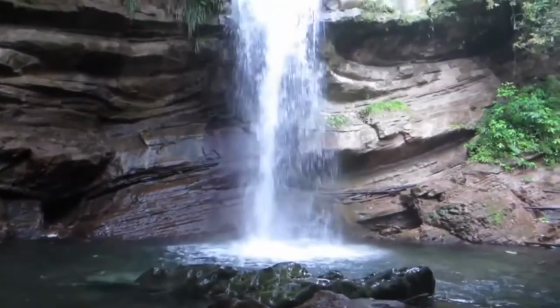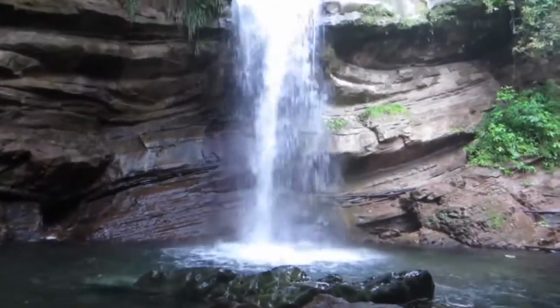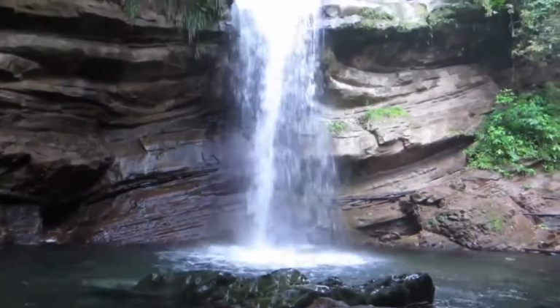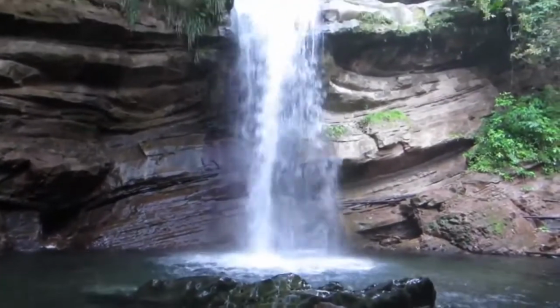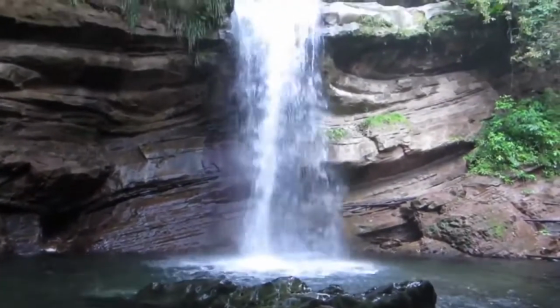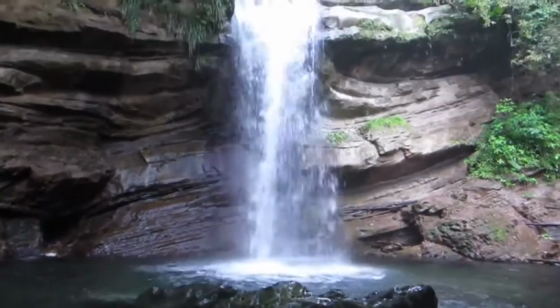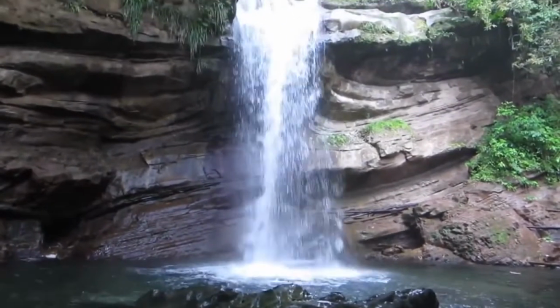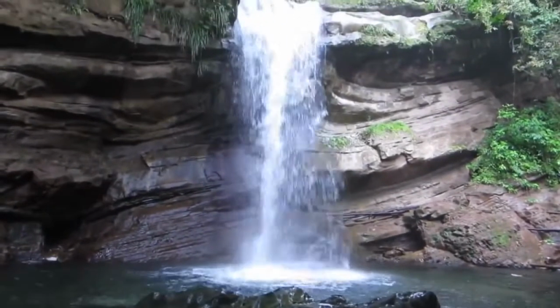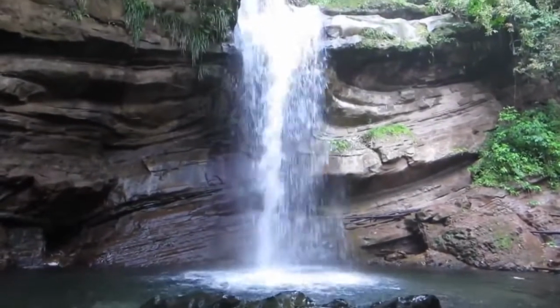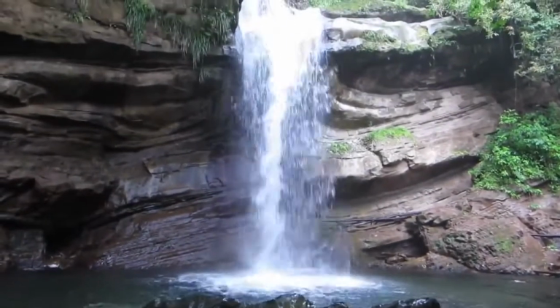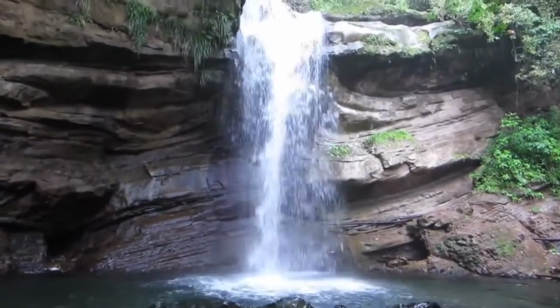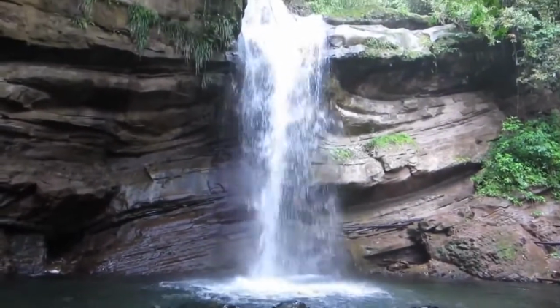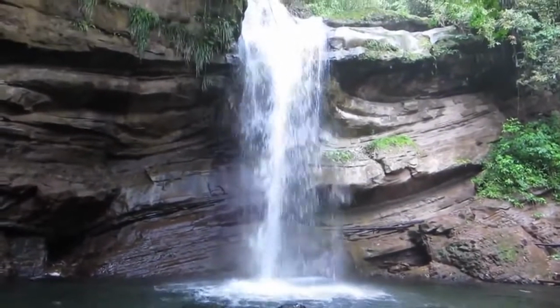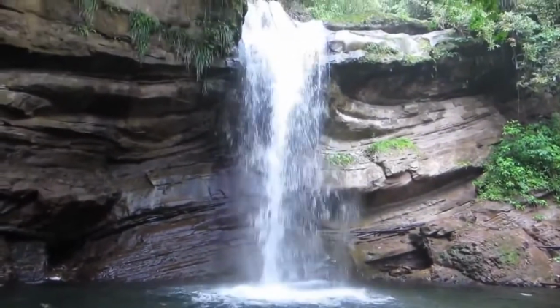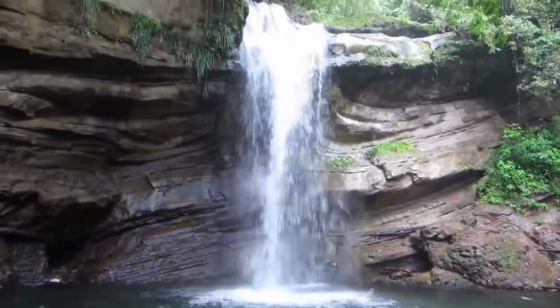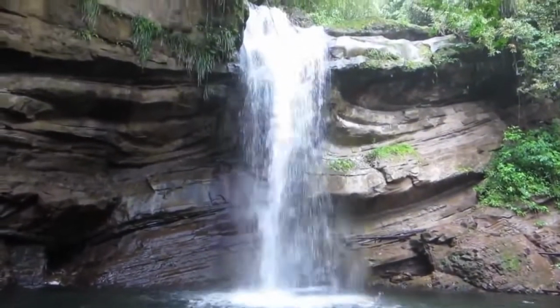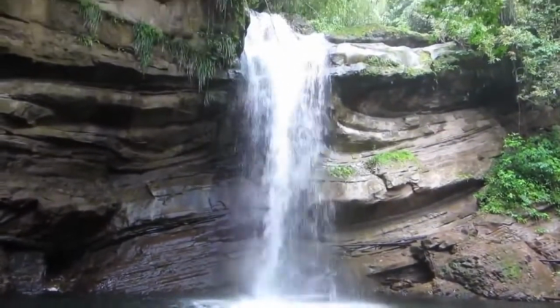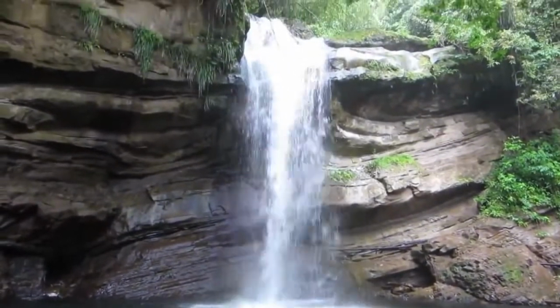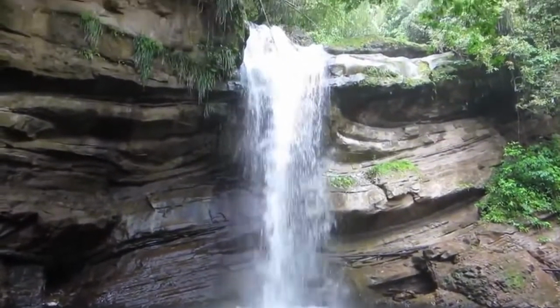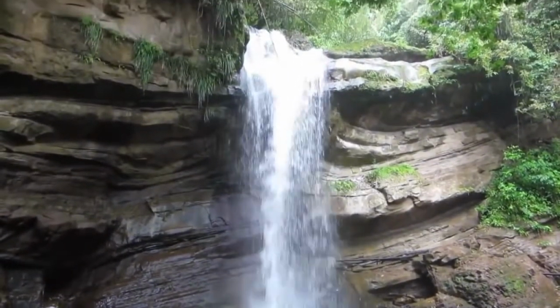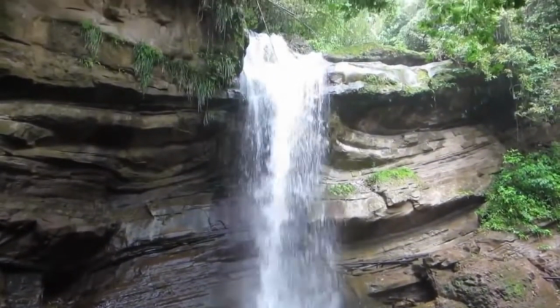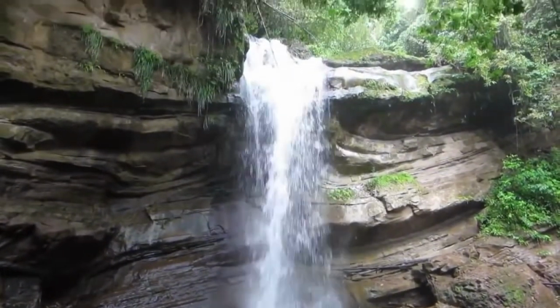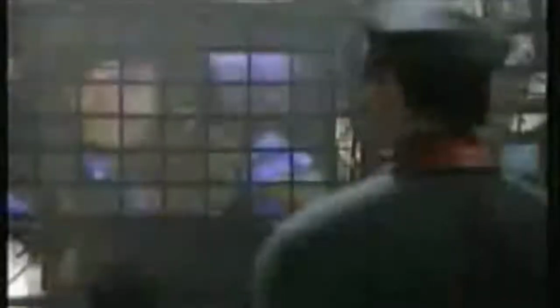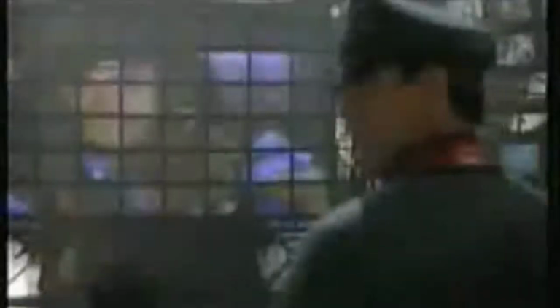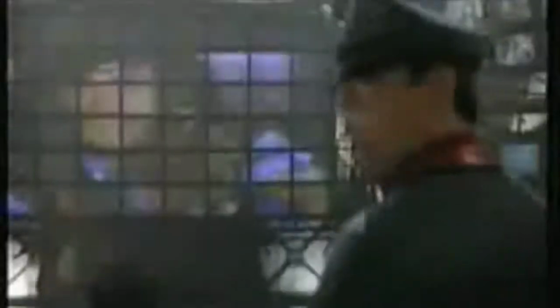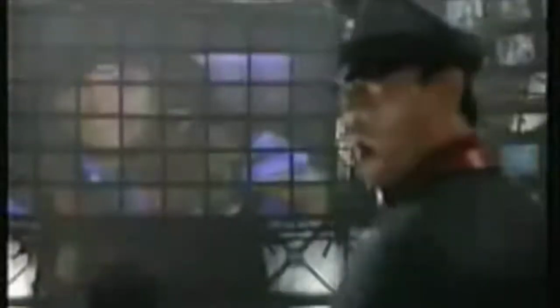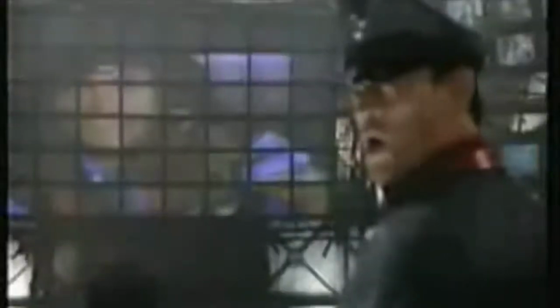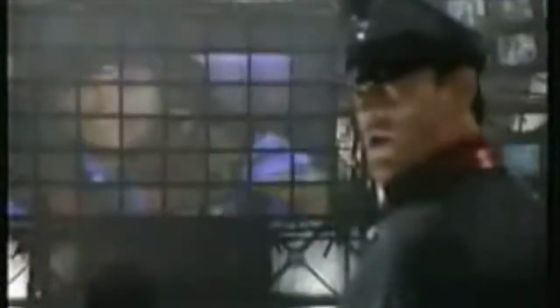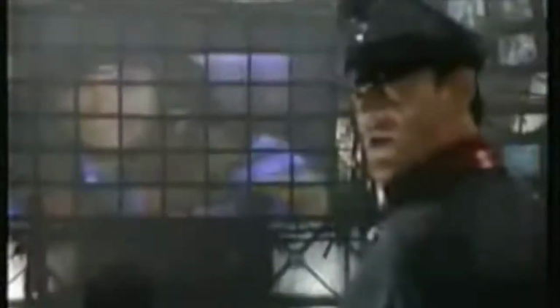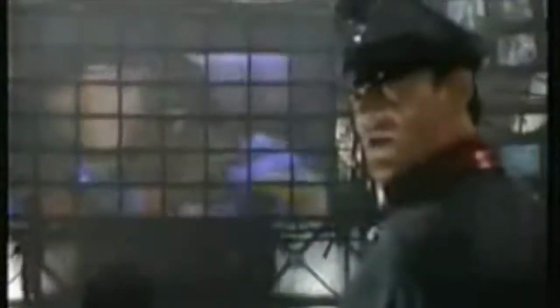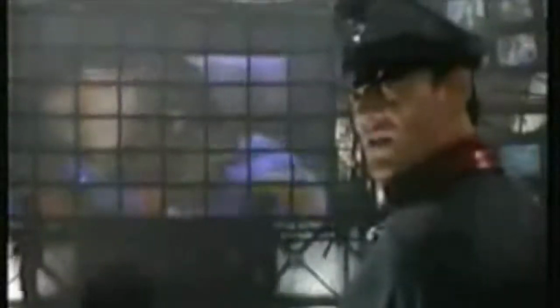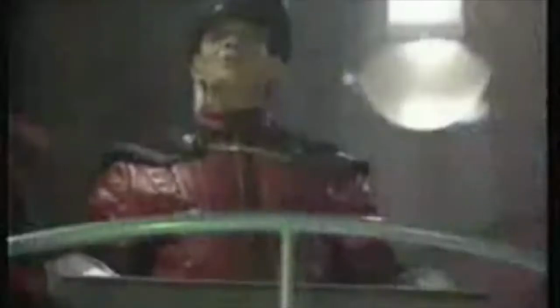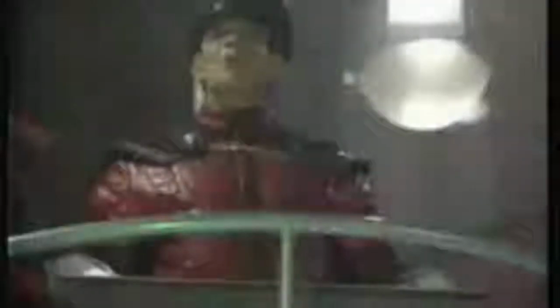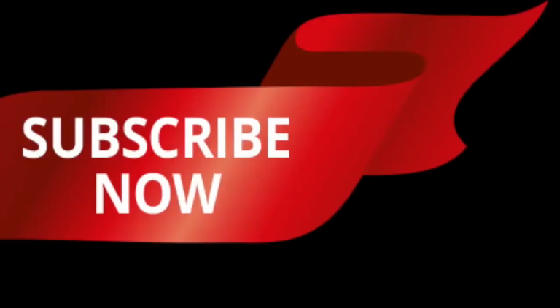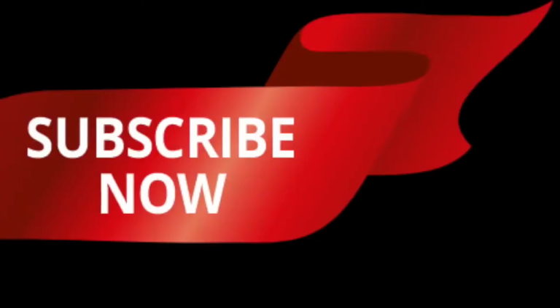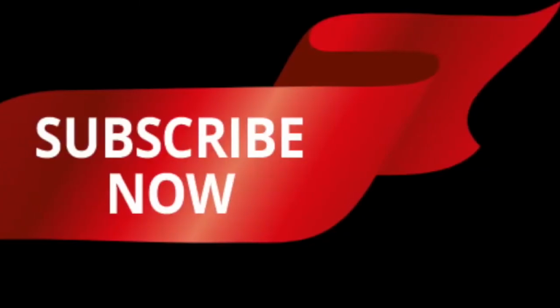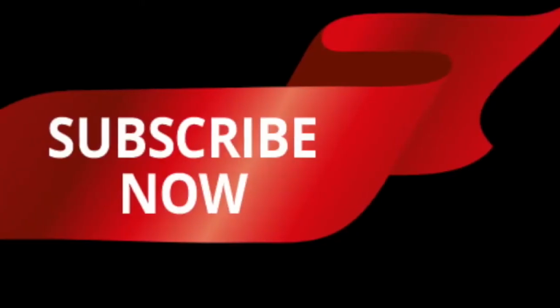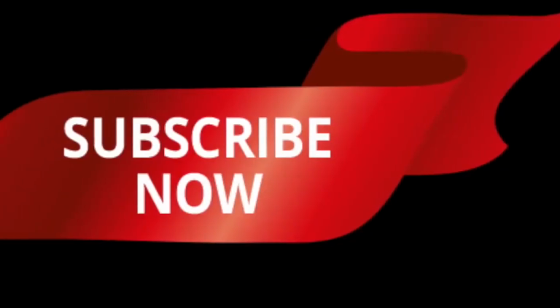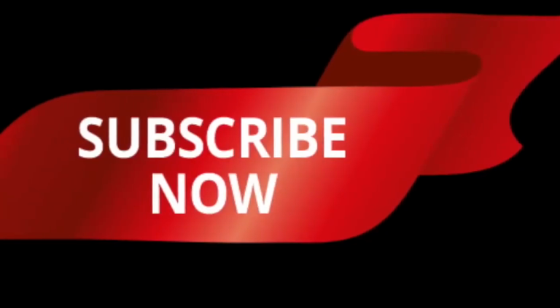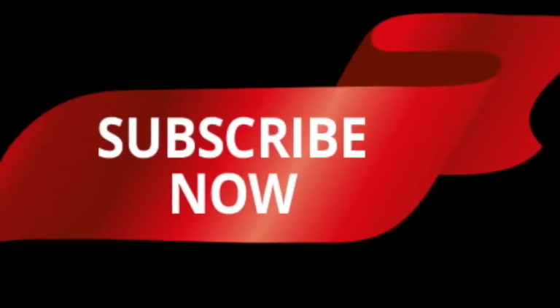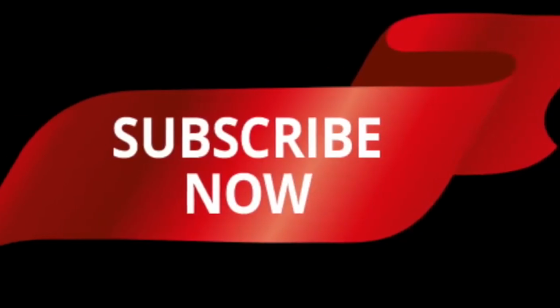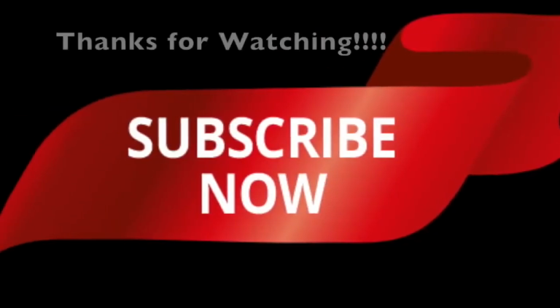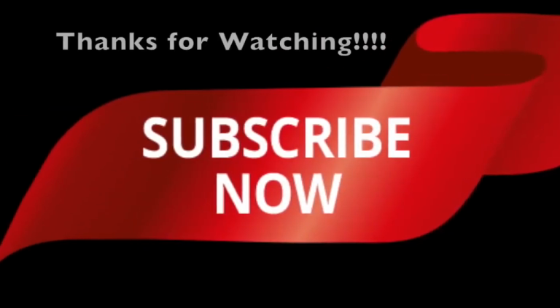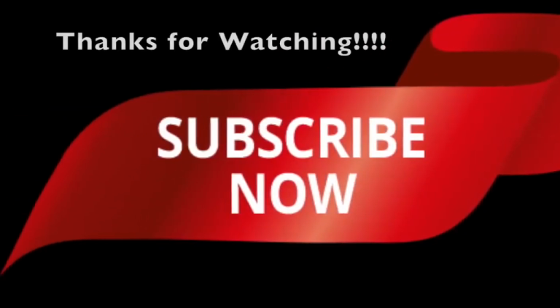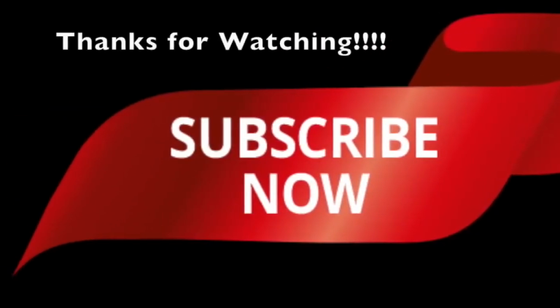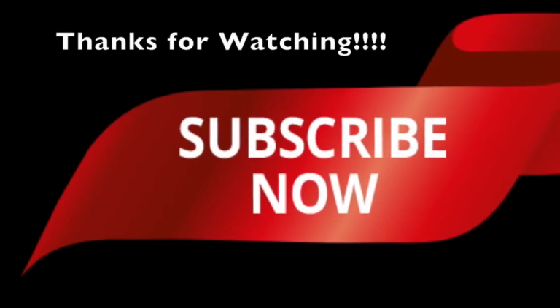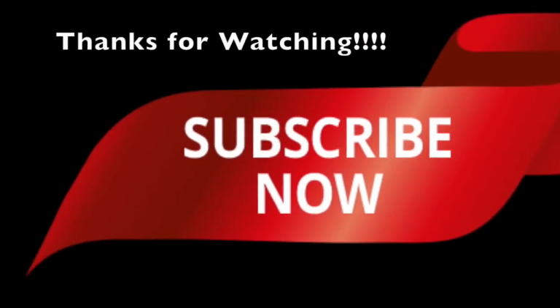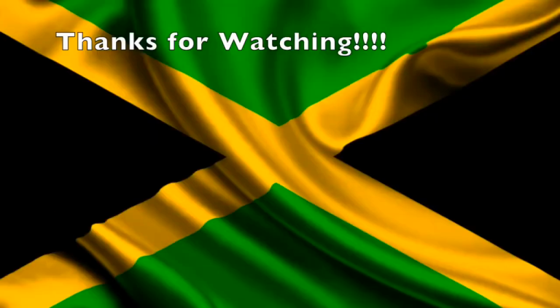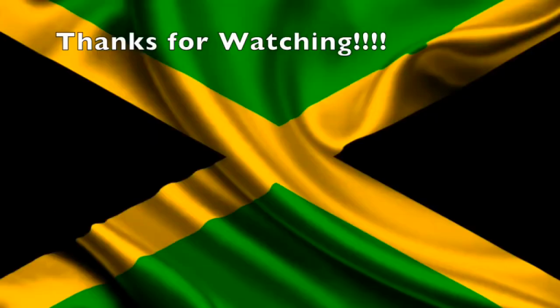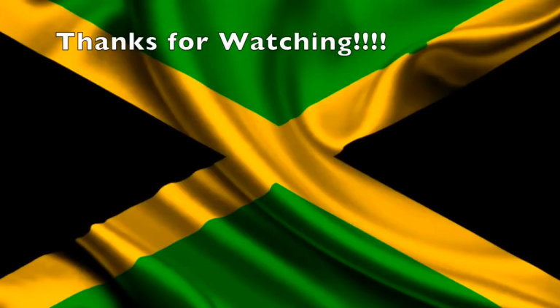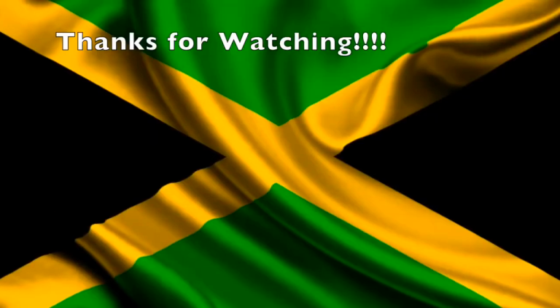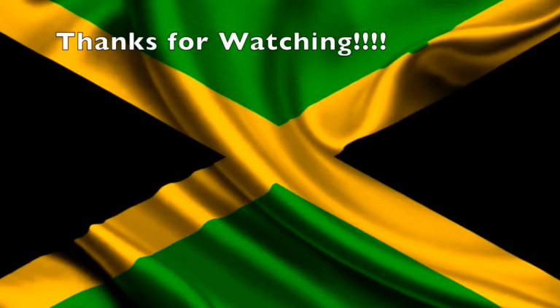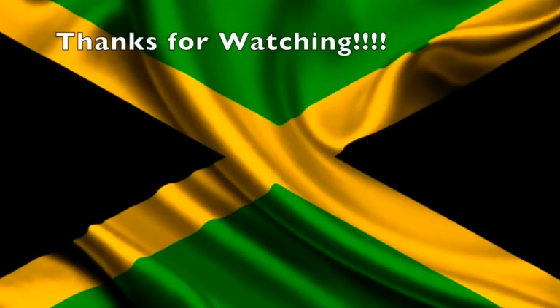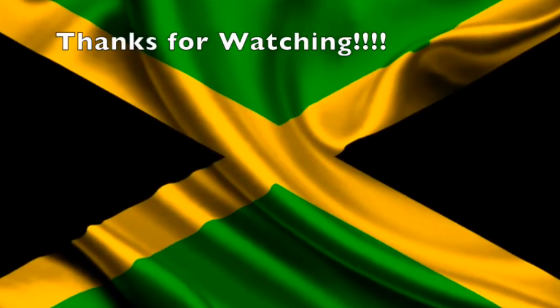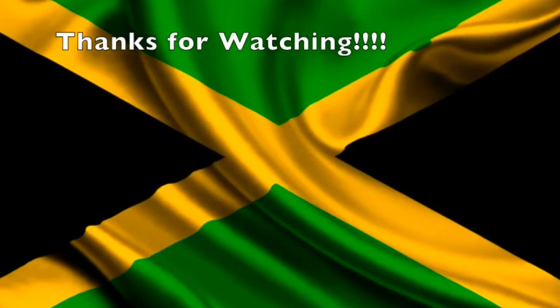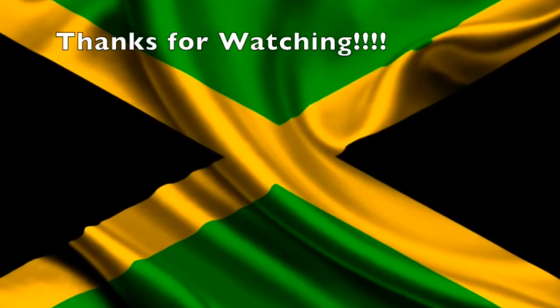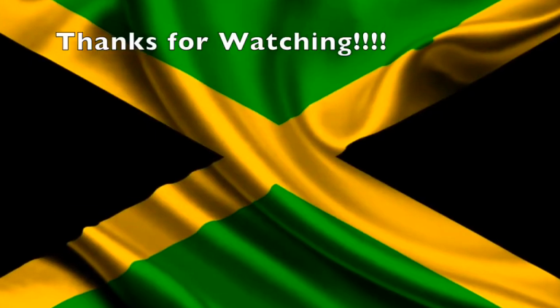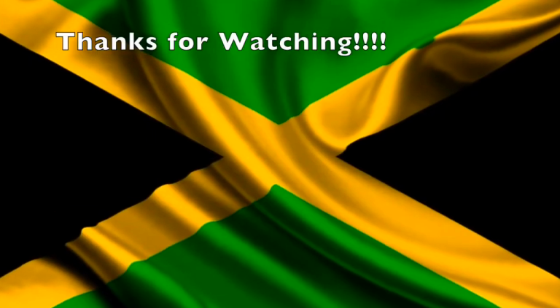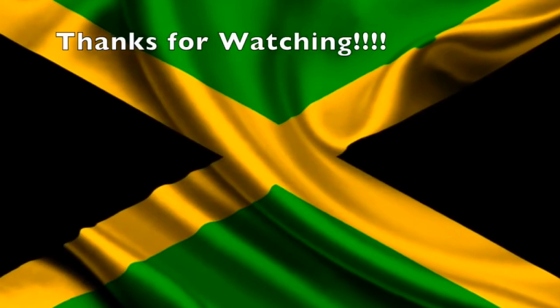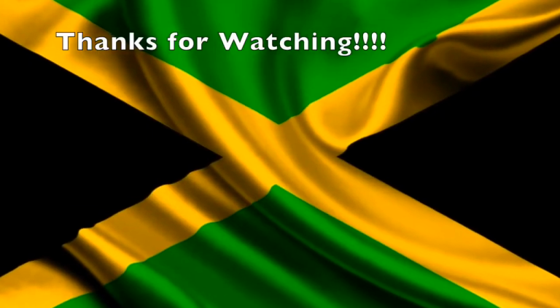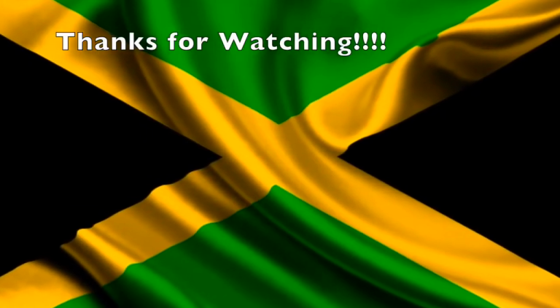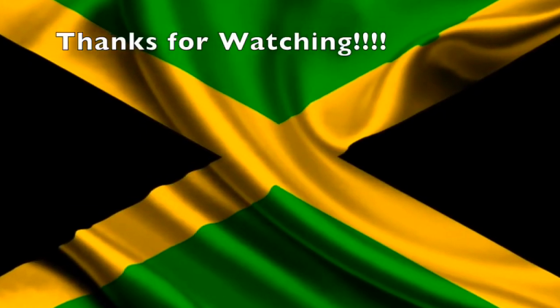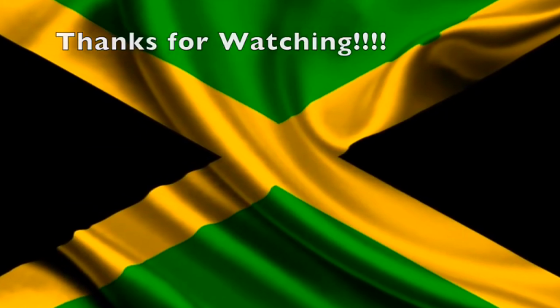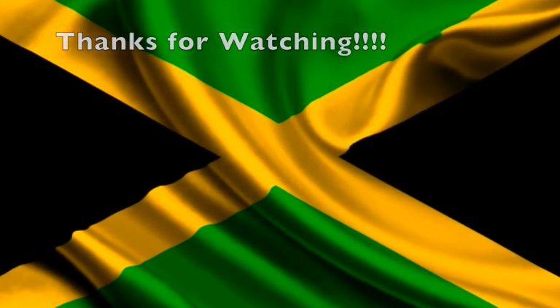Do you agree with our list? Subscribe to Jamaican Things. Thanks for watching!